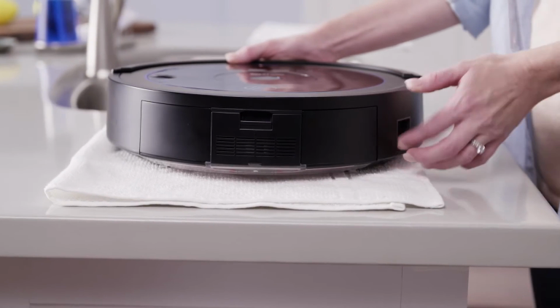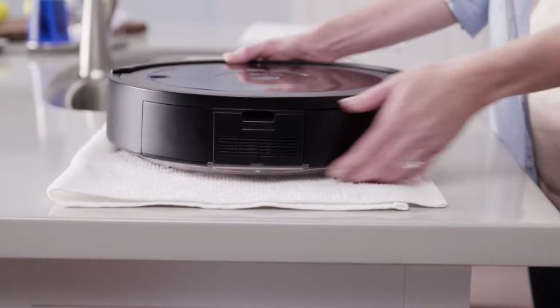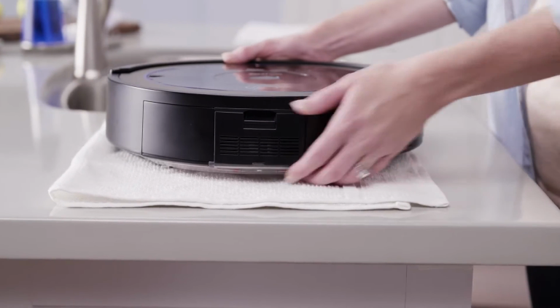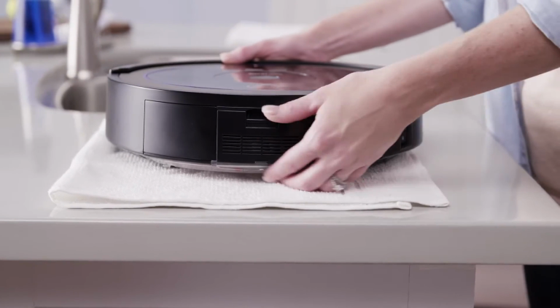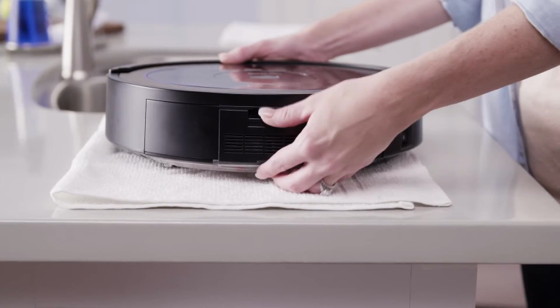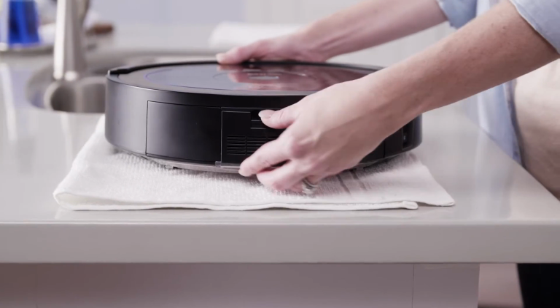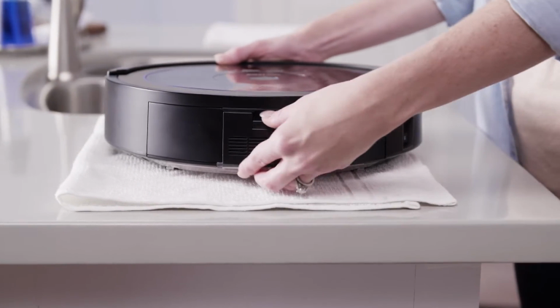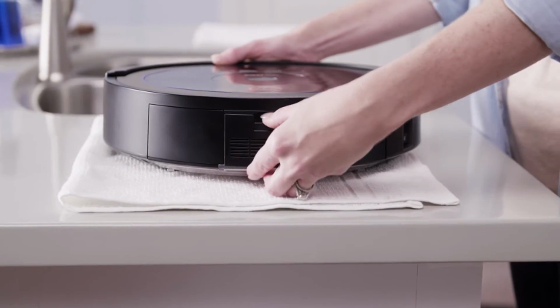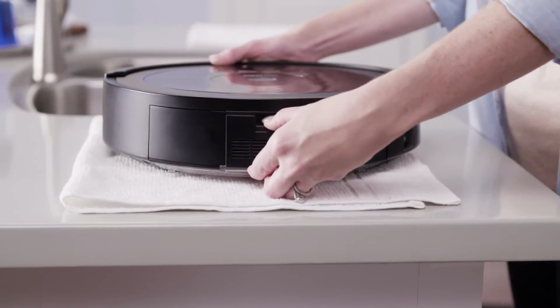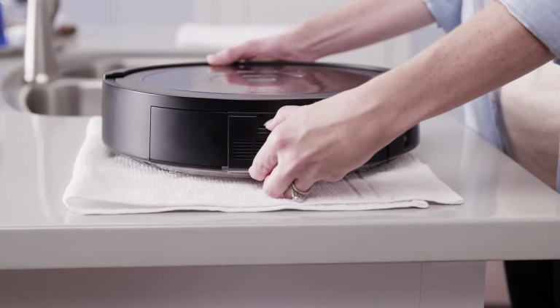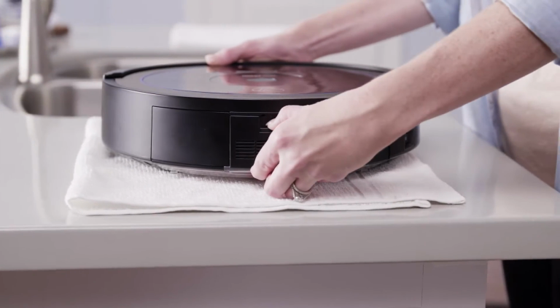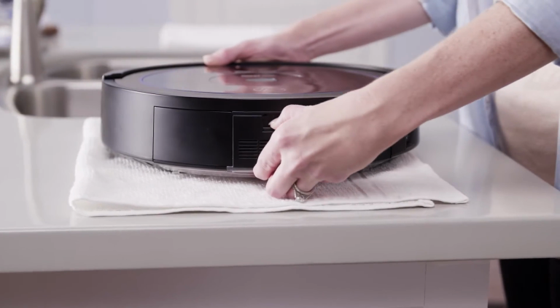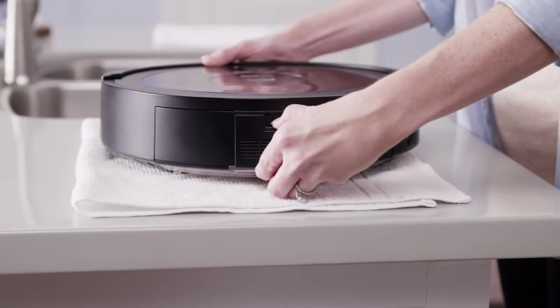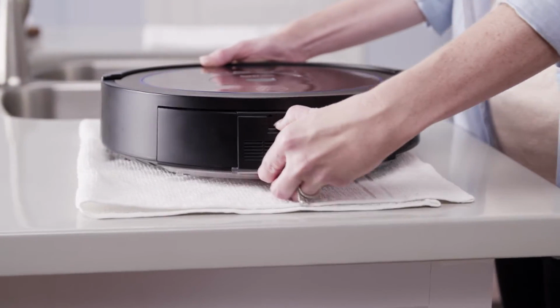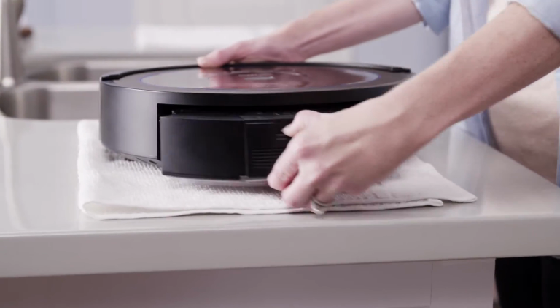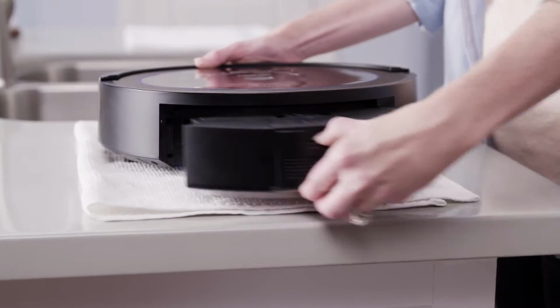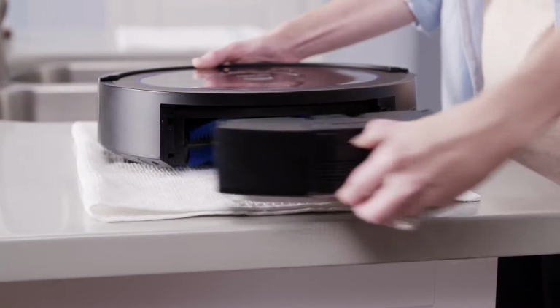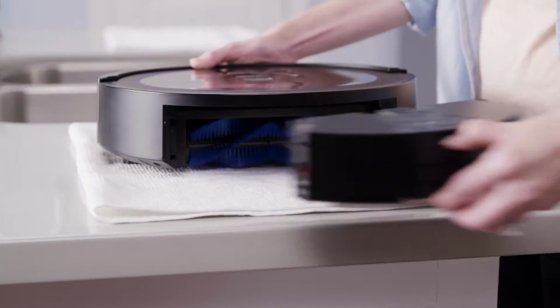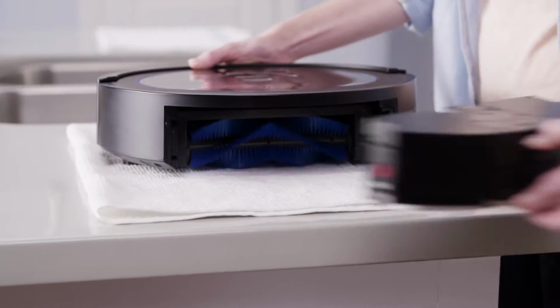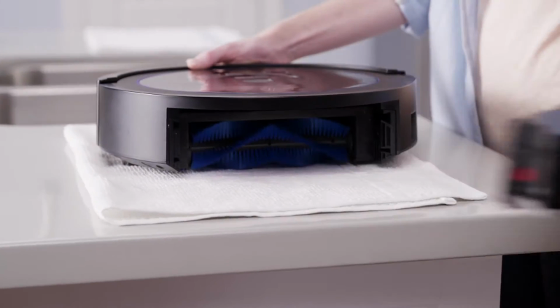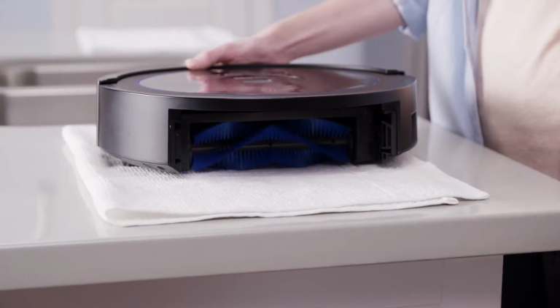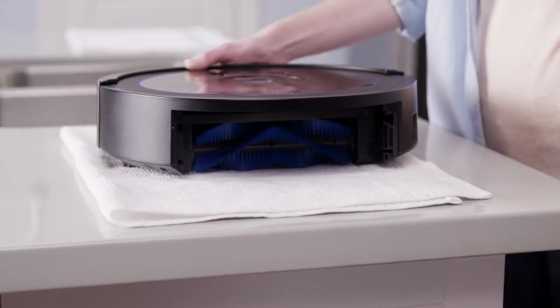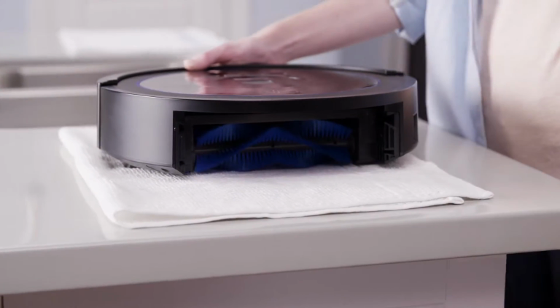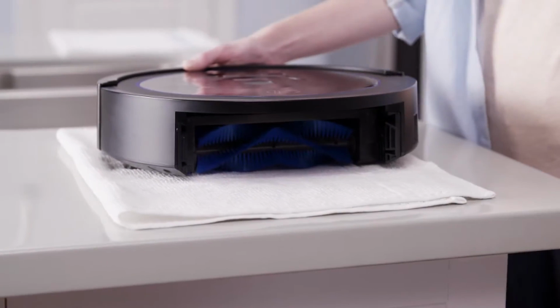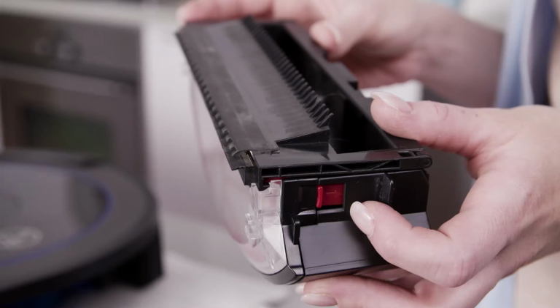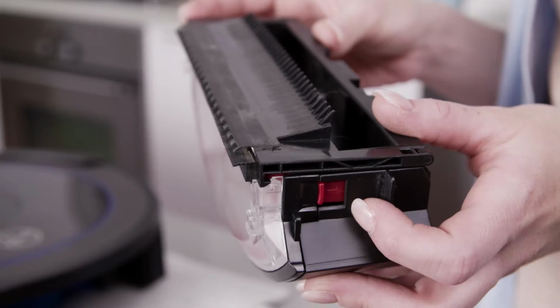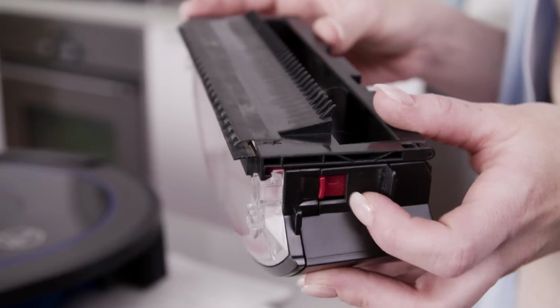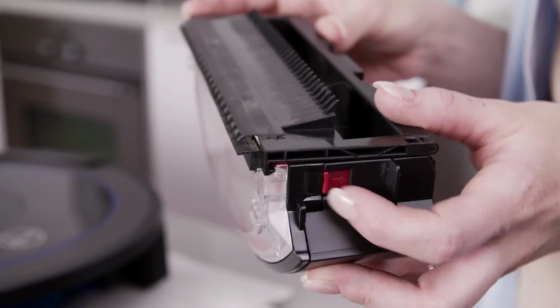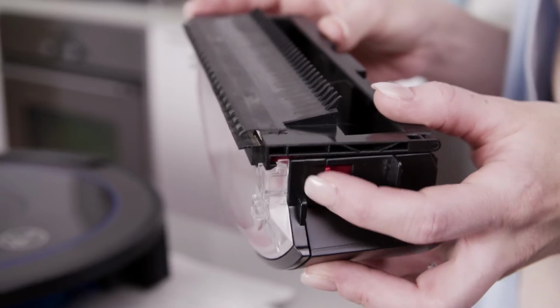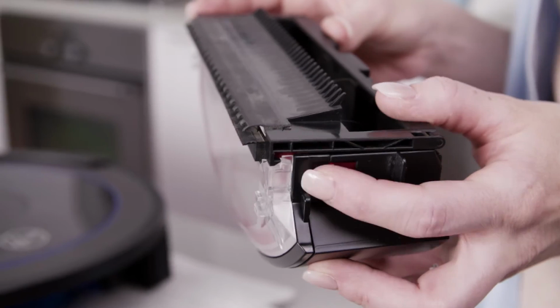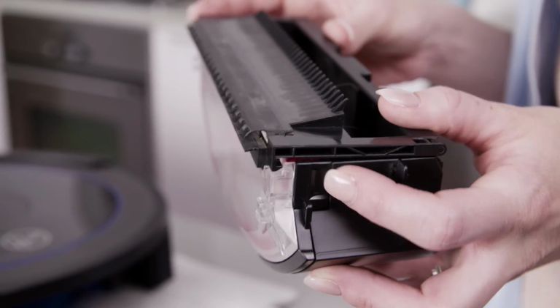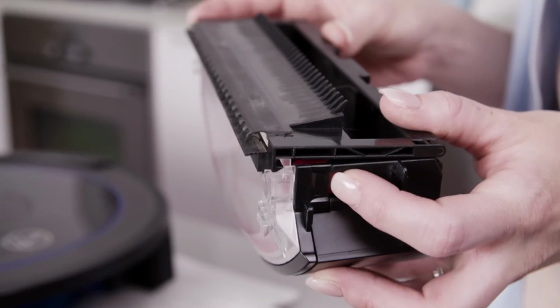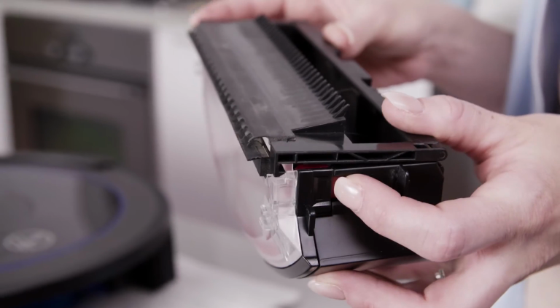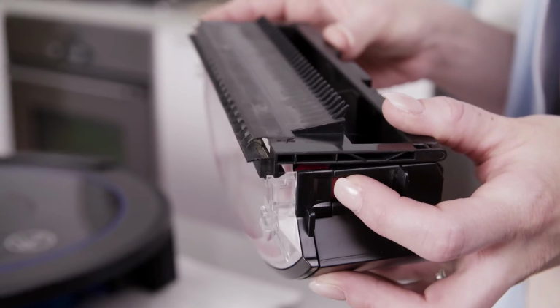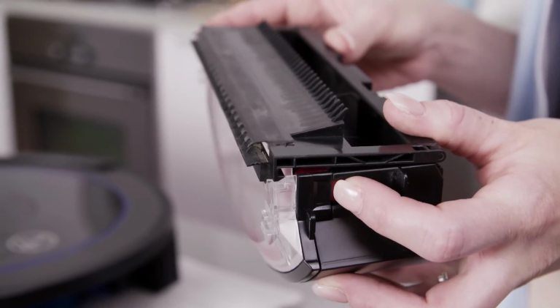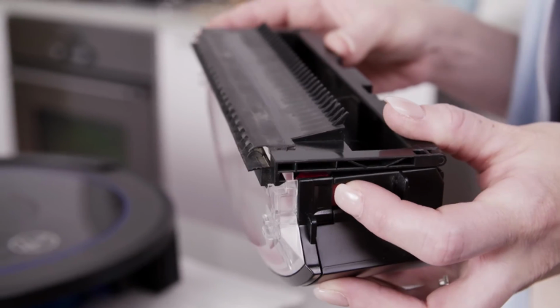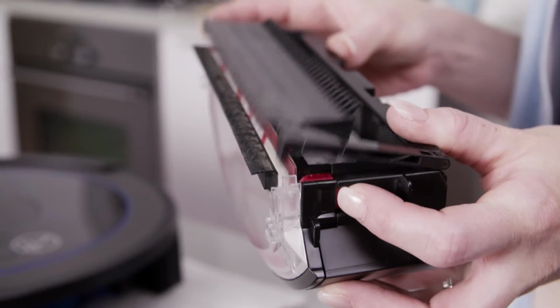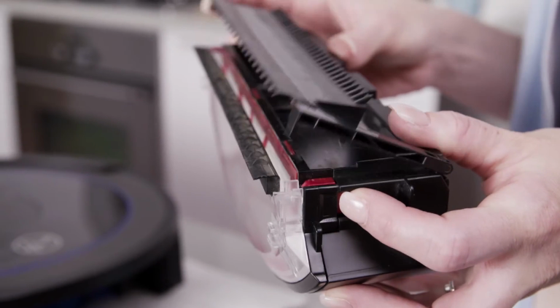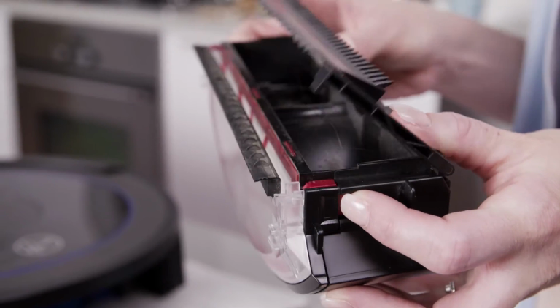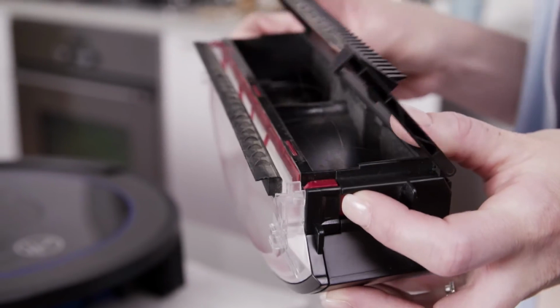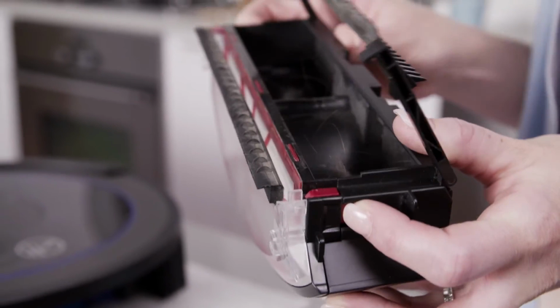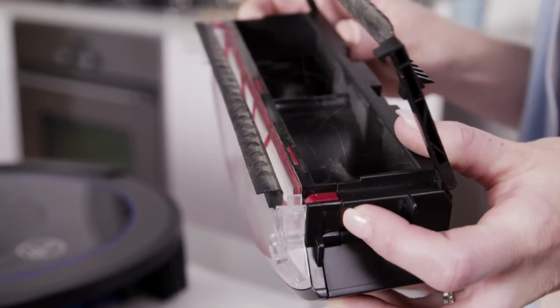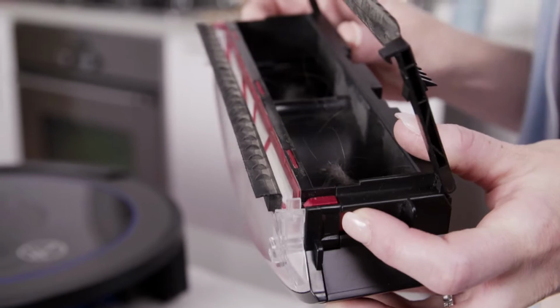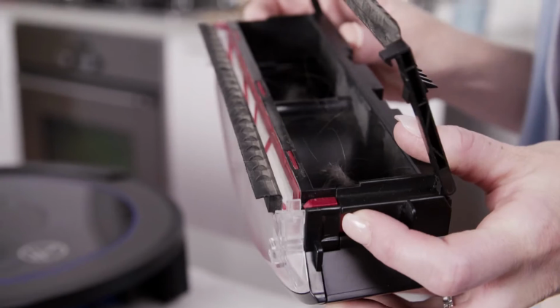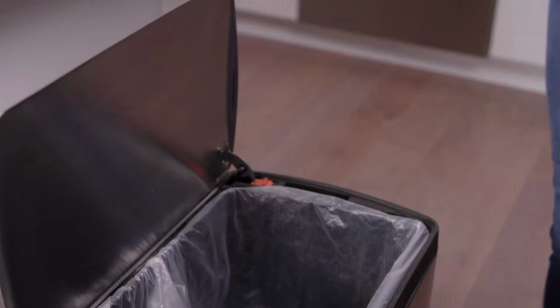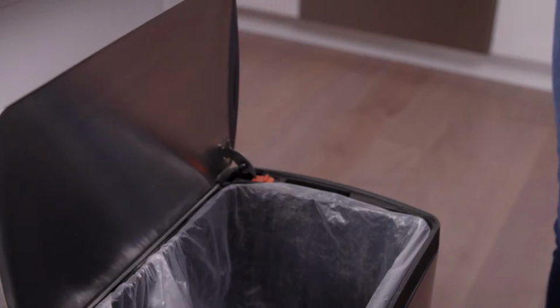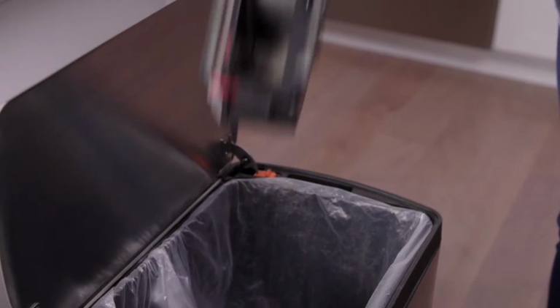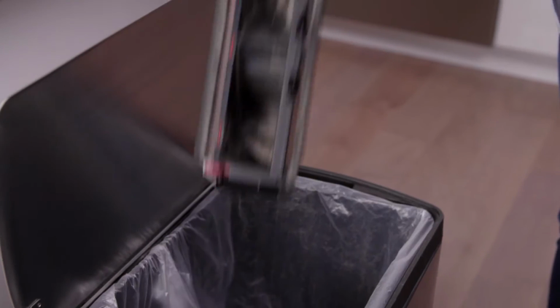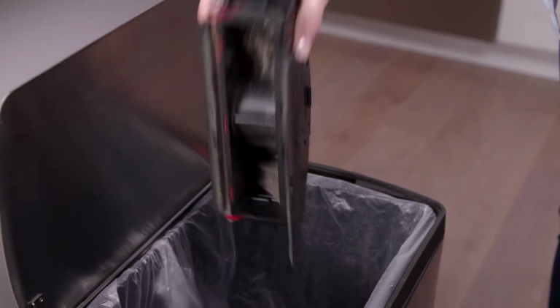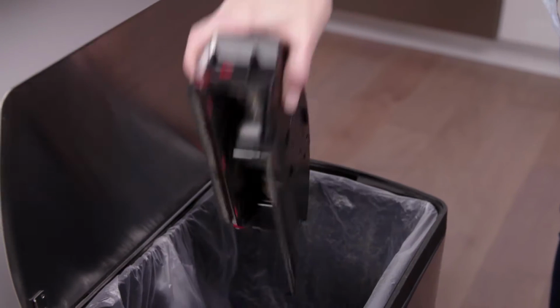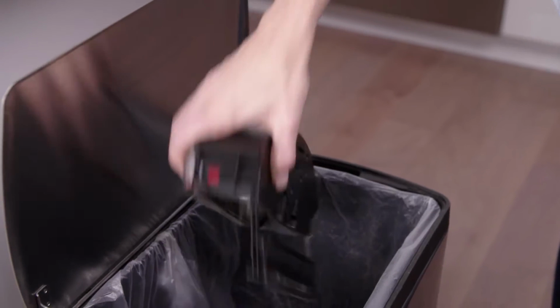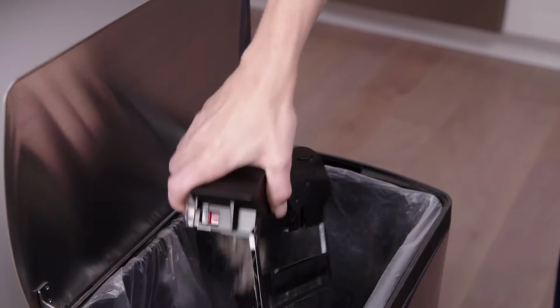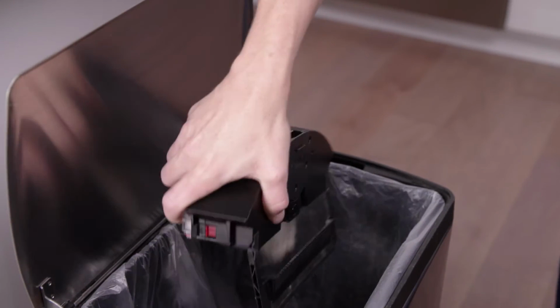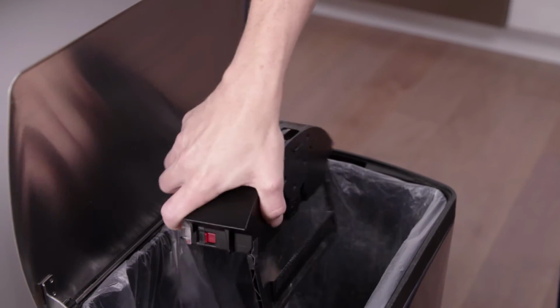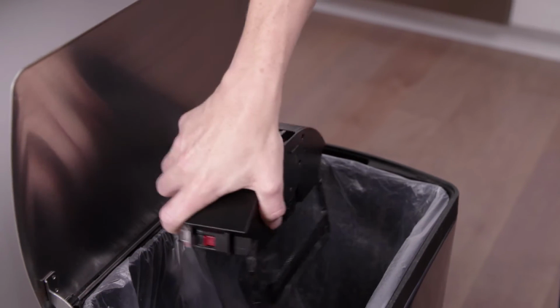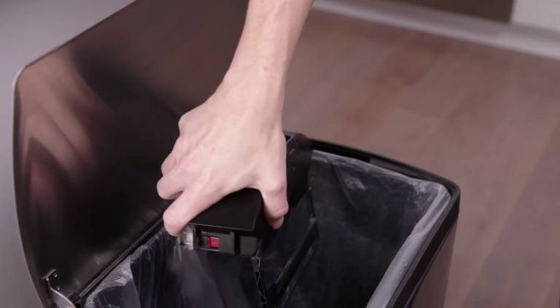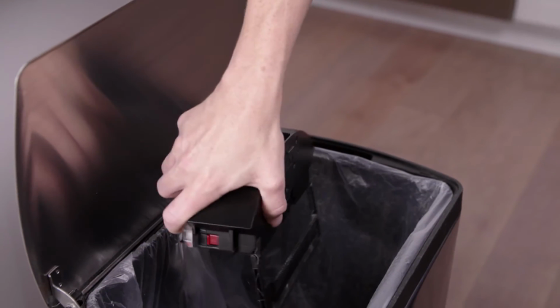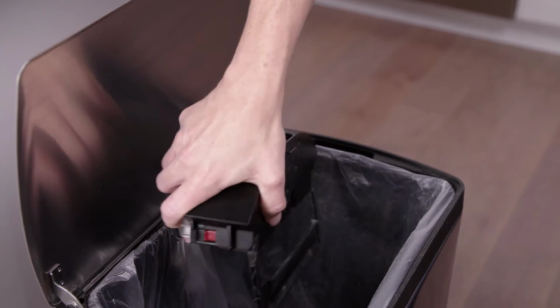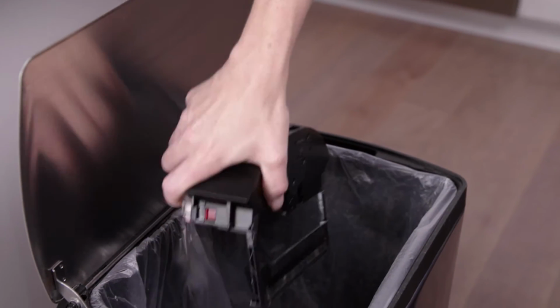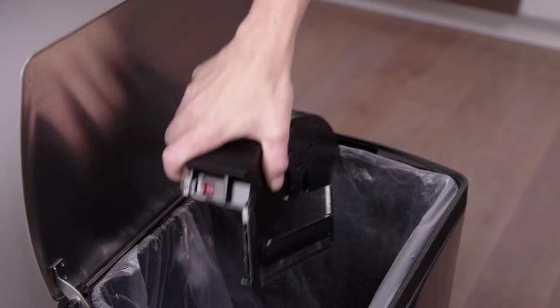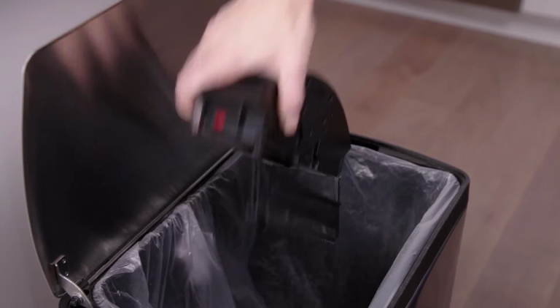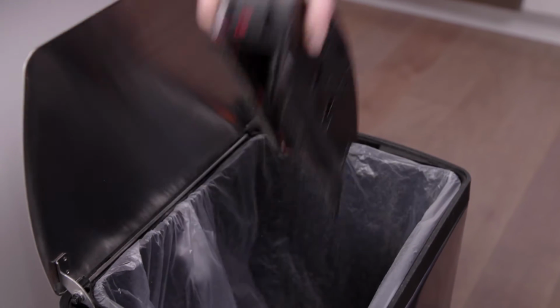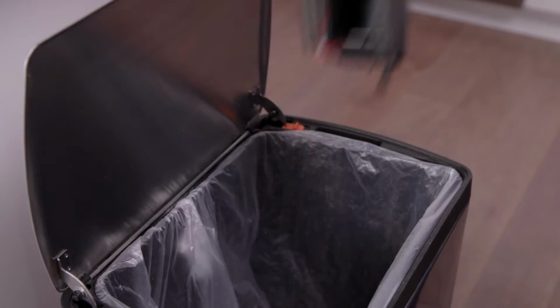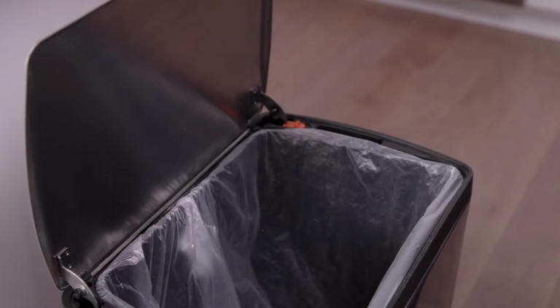Then, press this button and pull out the Dirt Cup. Slide the two side locks up and open the lid to empty the dirt into the trash.